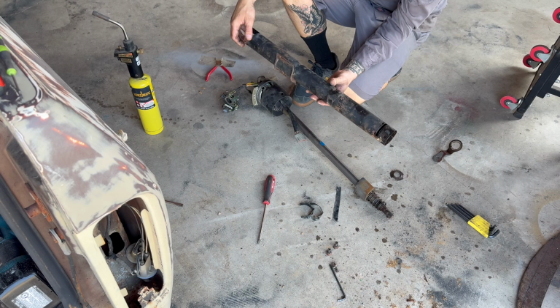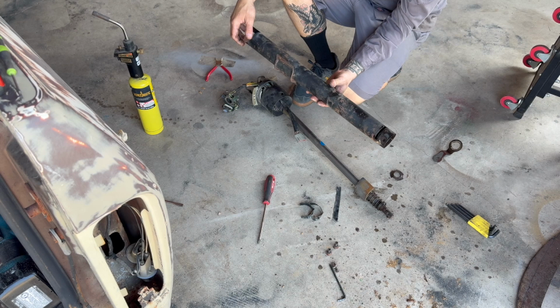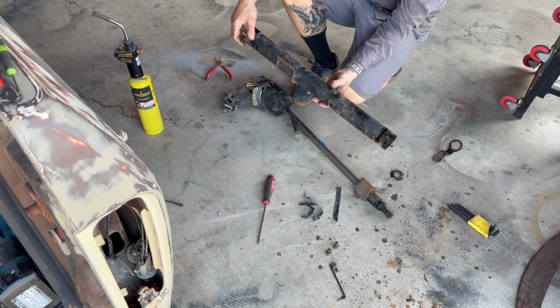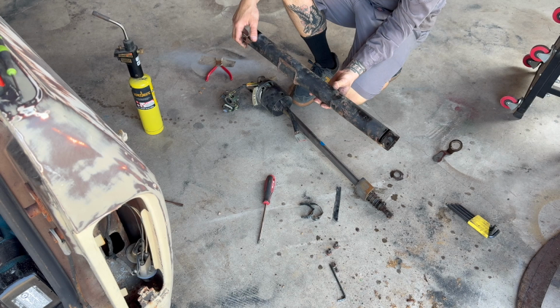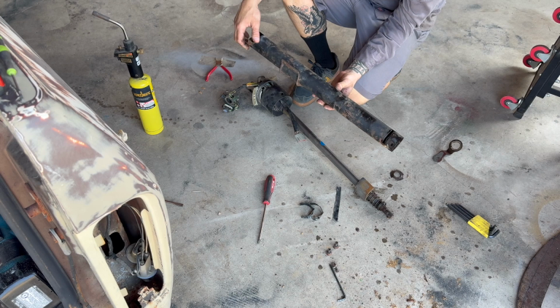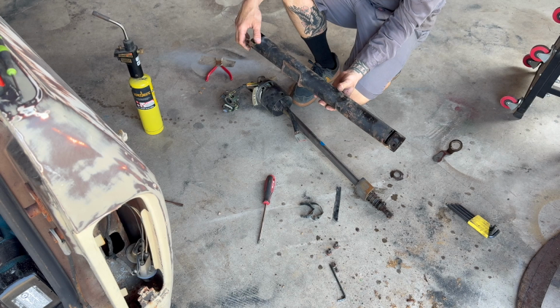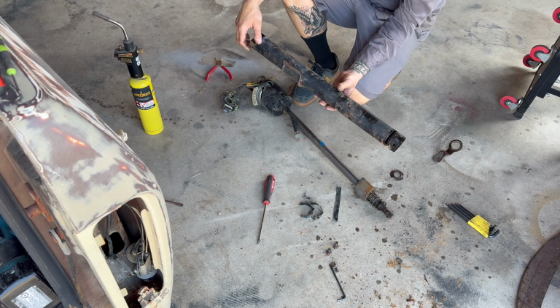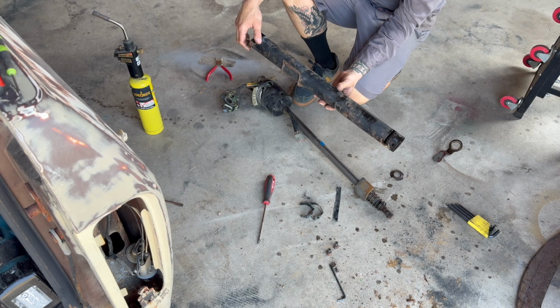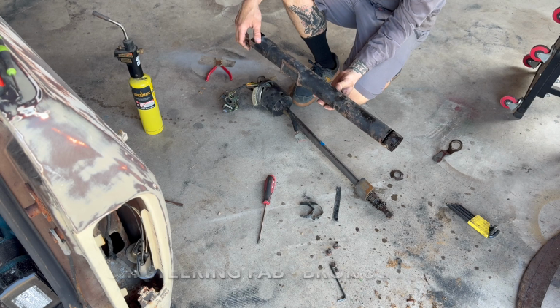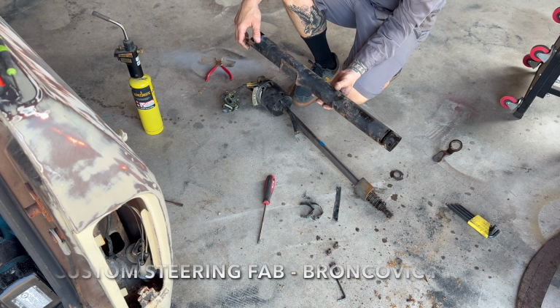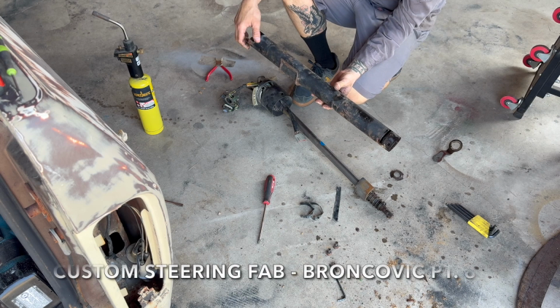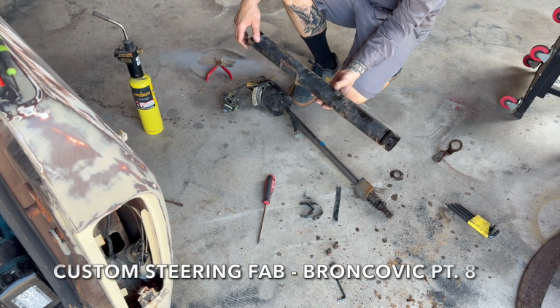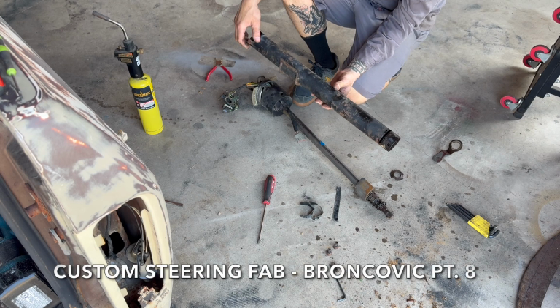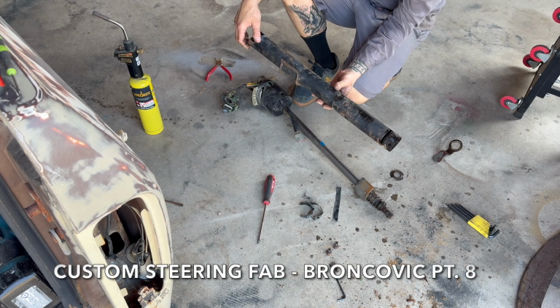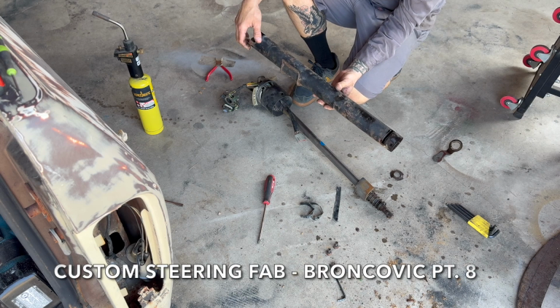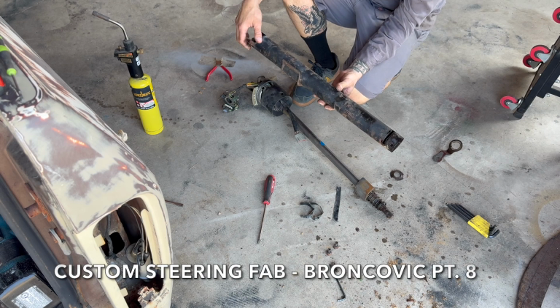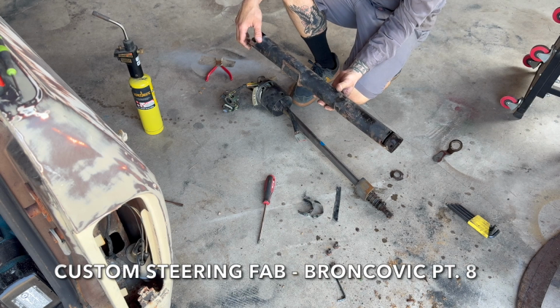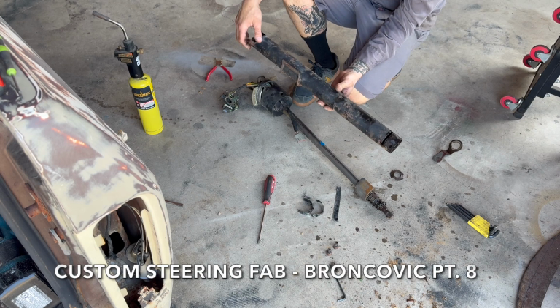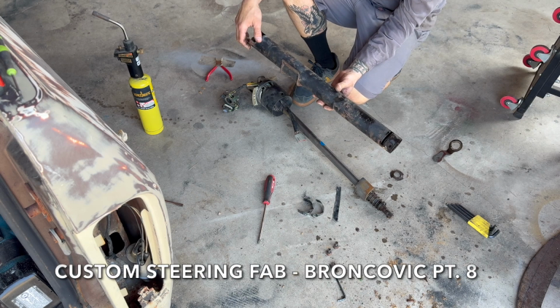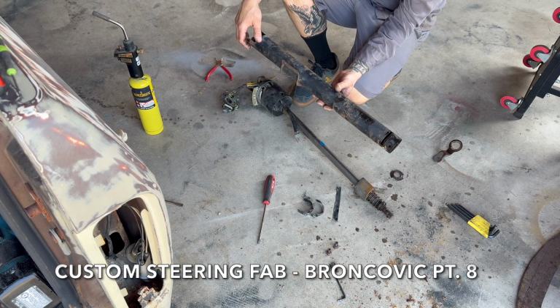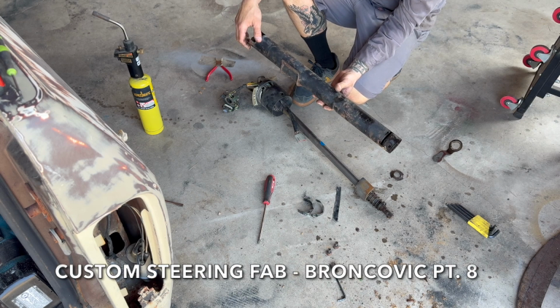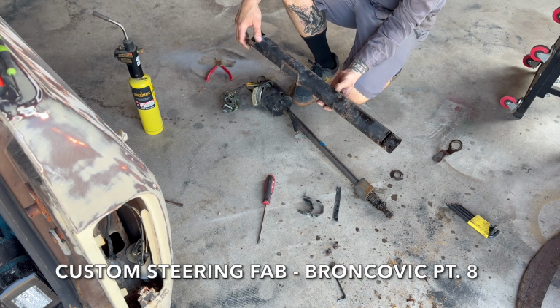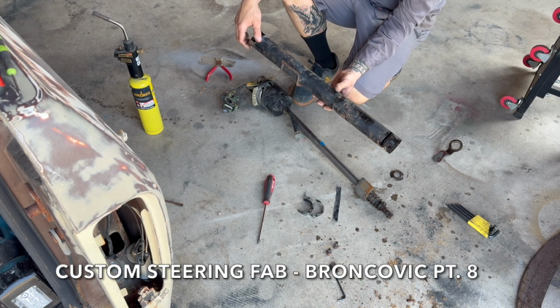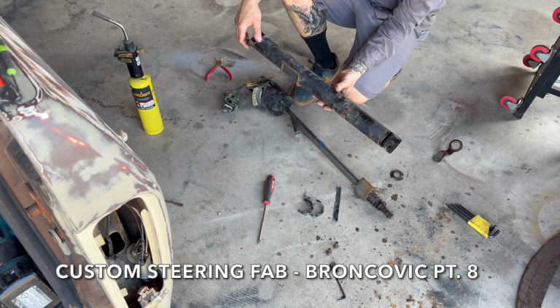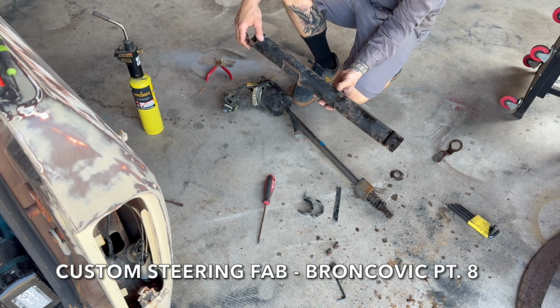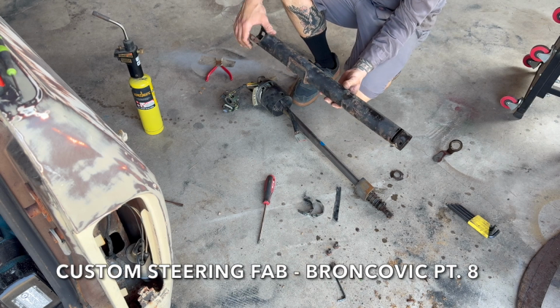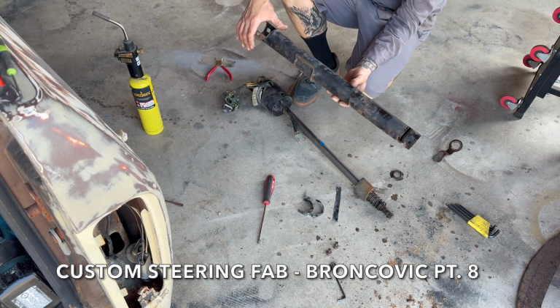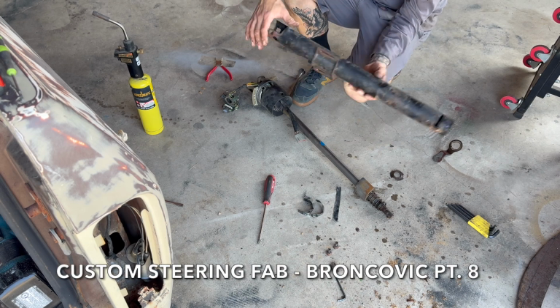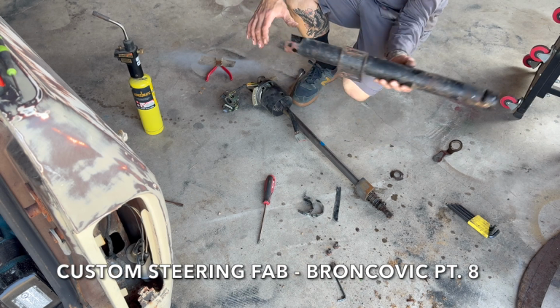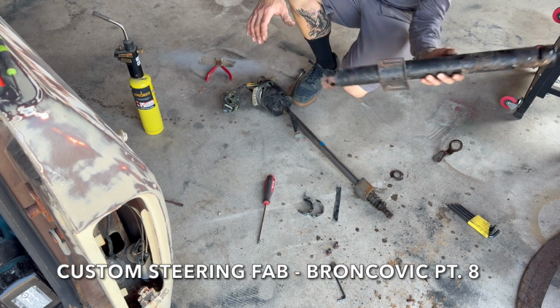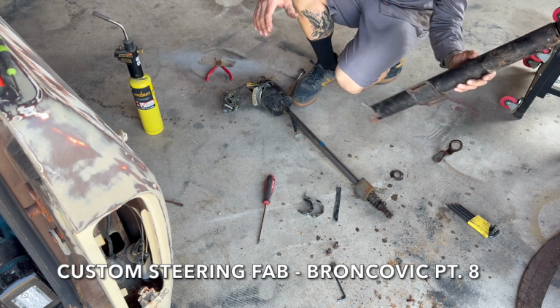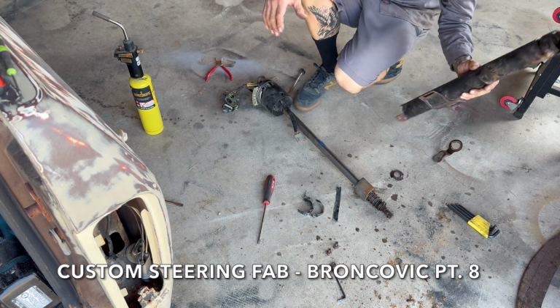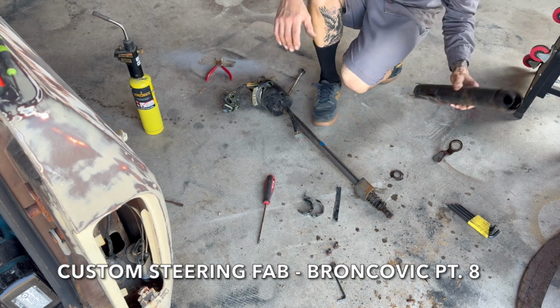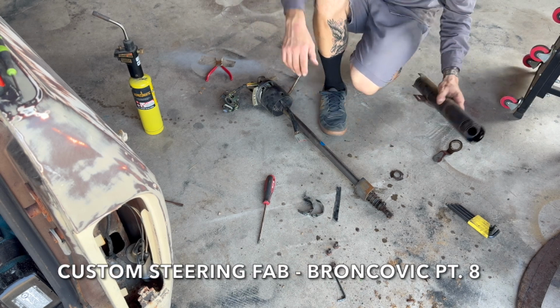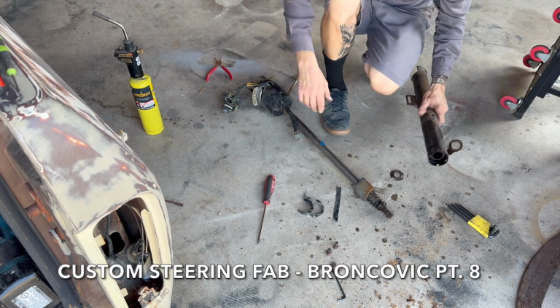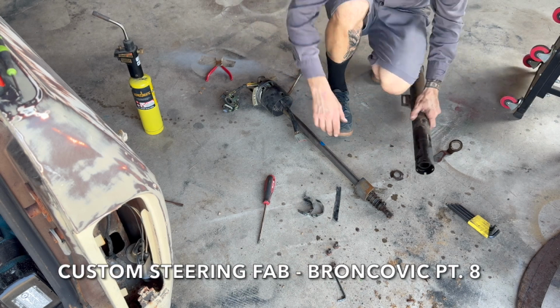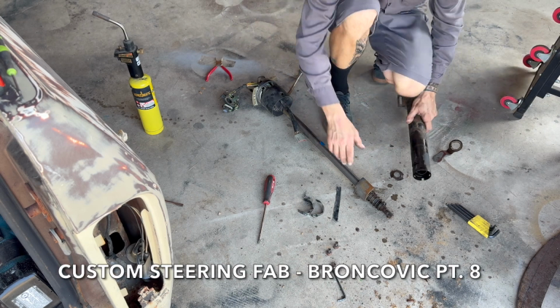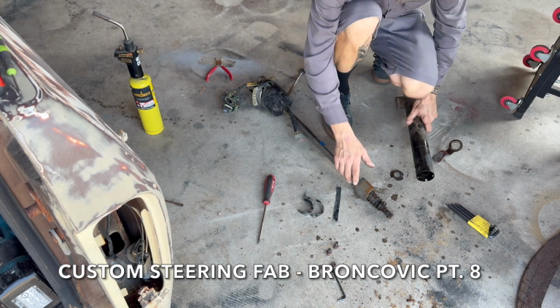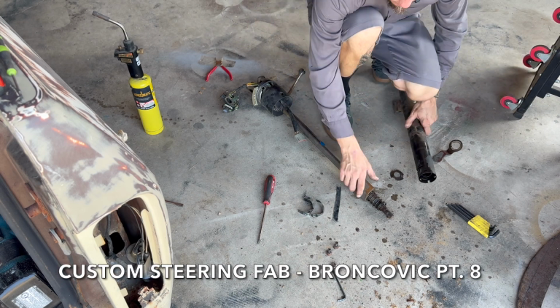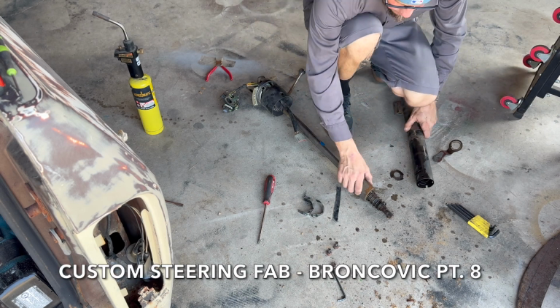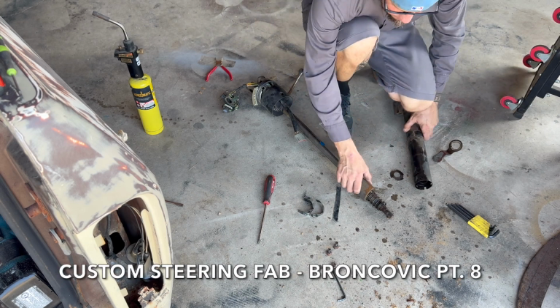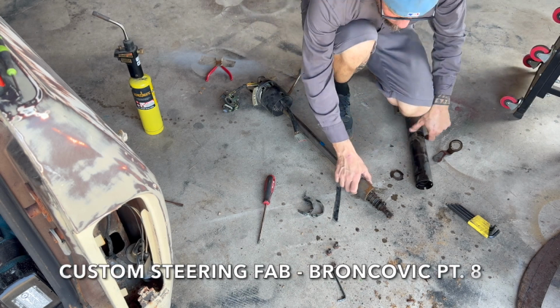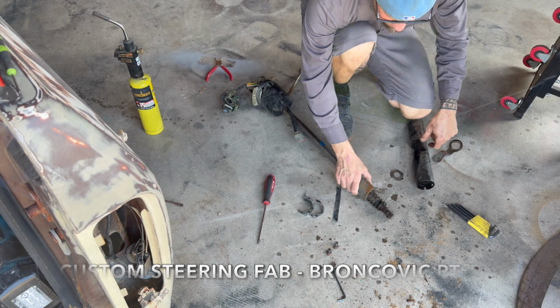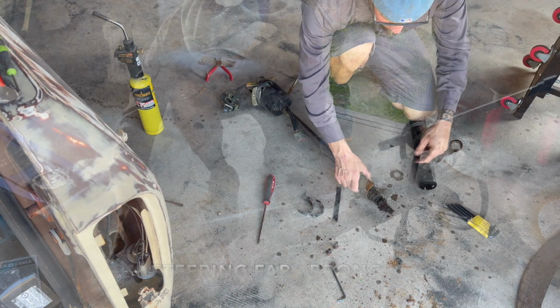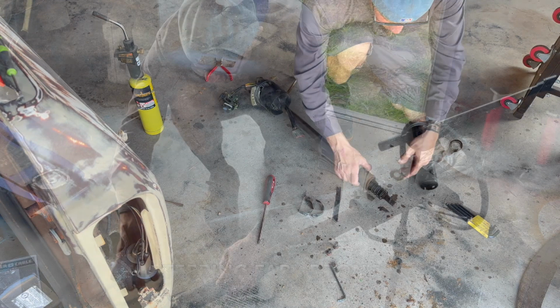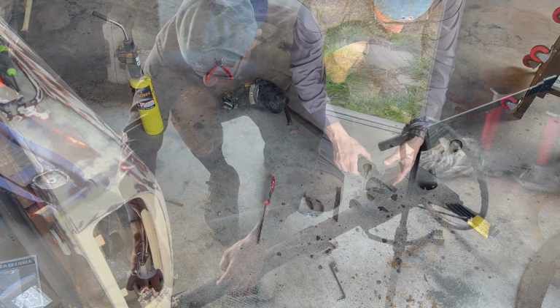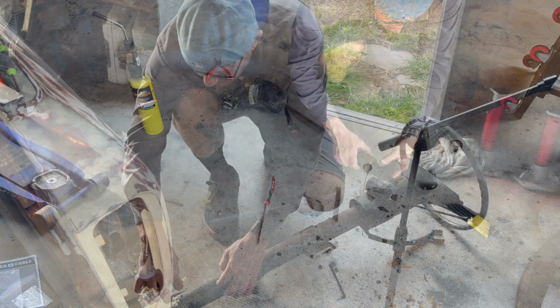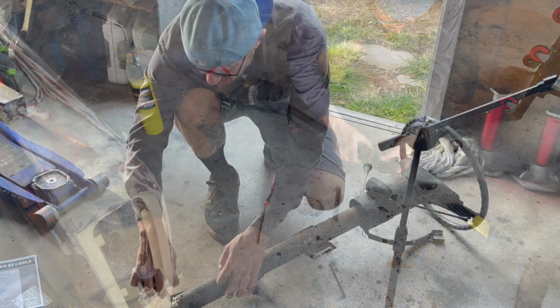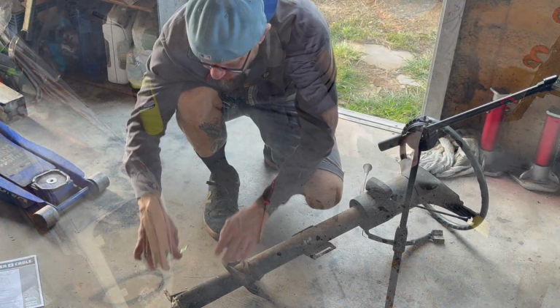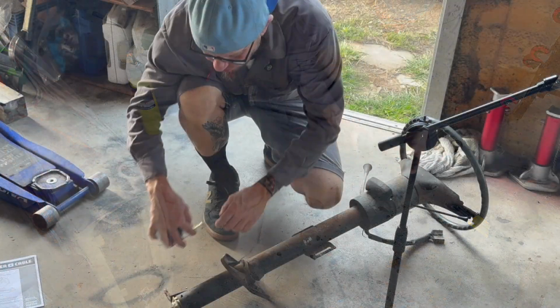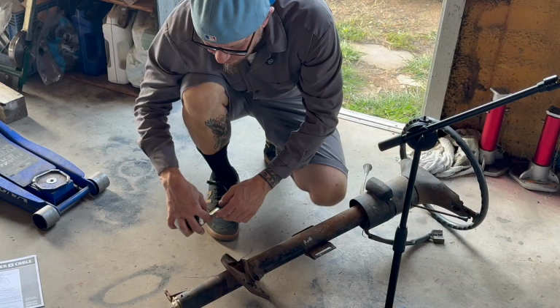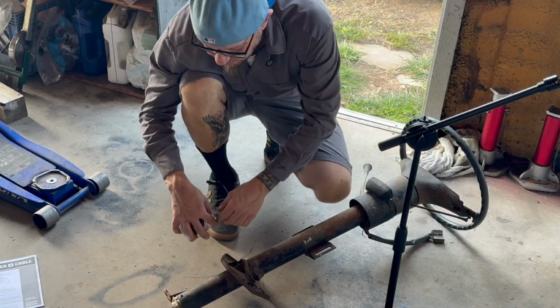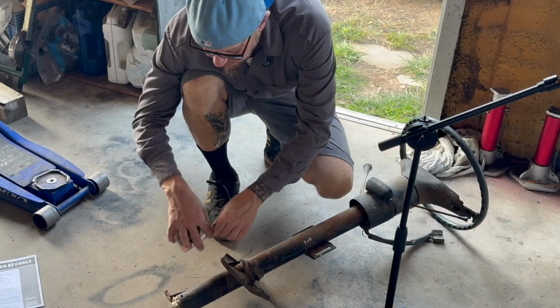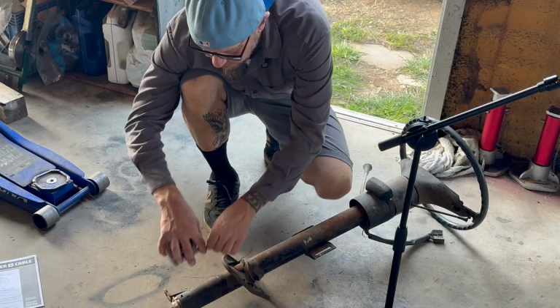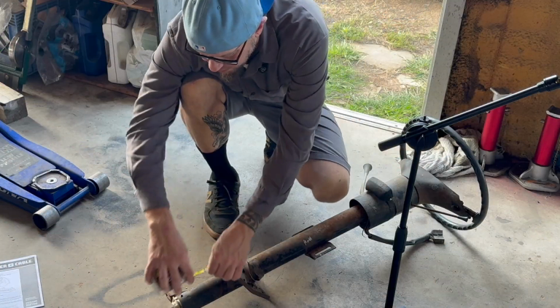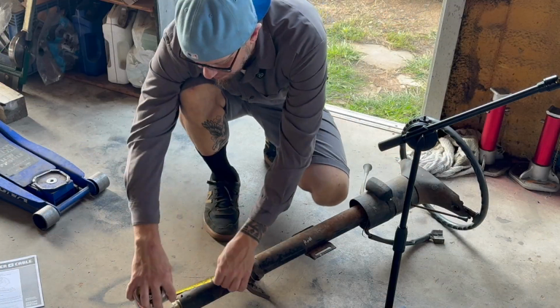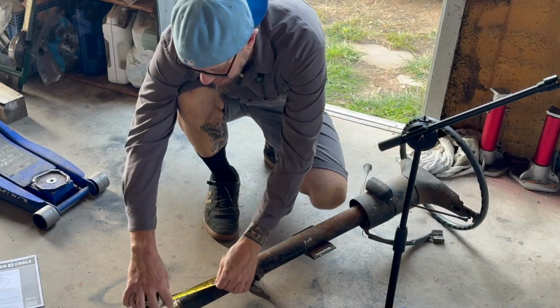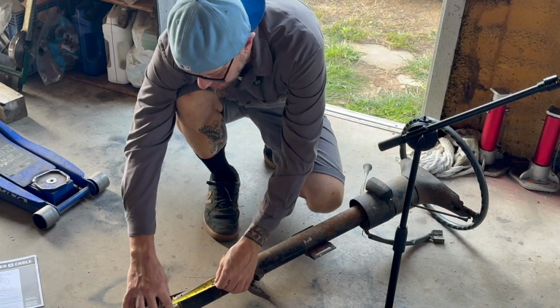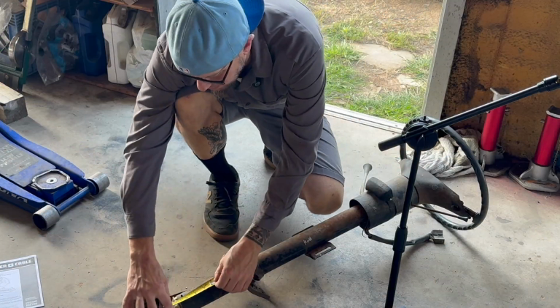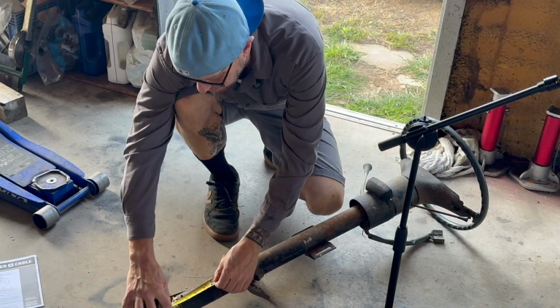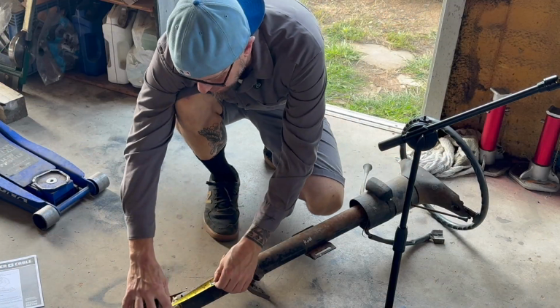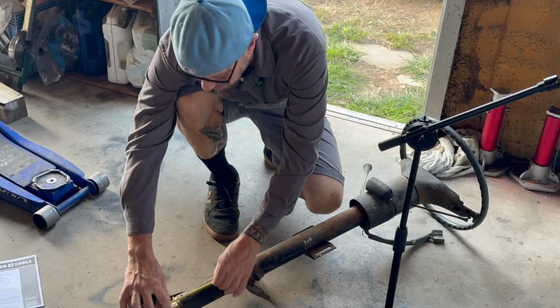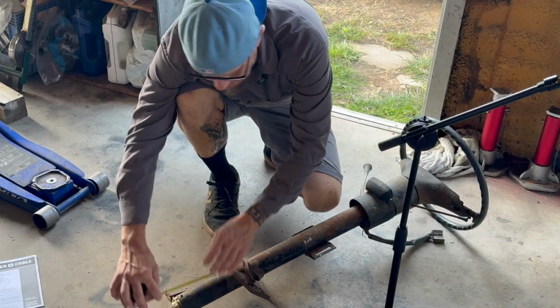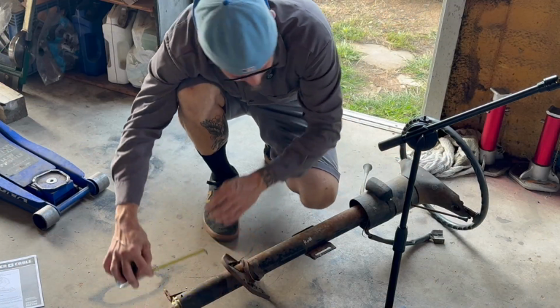In this episode, I'm shortening the stock Bronco column so it bolts up to the Crown Vic steering shaft. We'll cut, weld, test fit, and try not to screw it up.